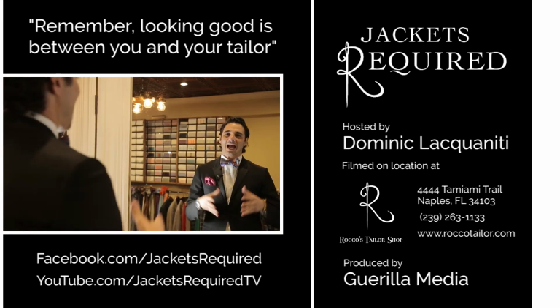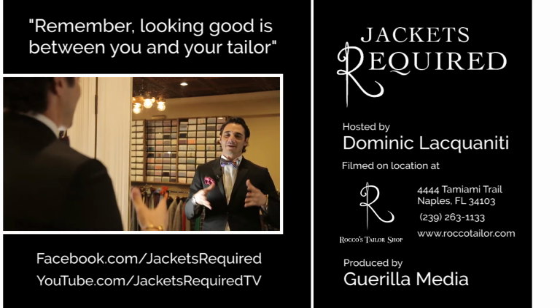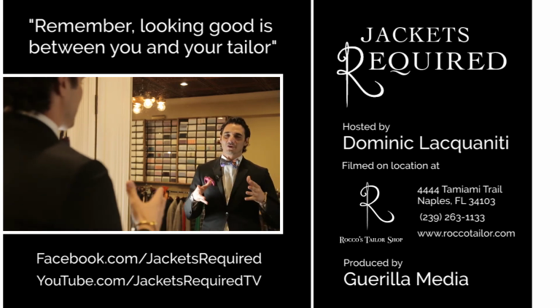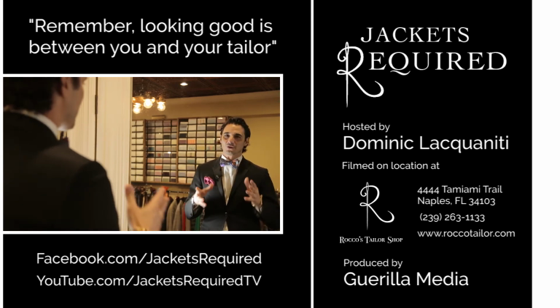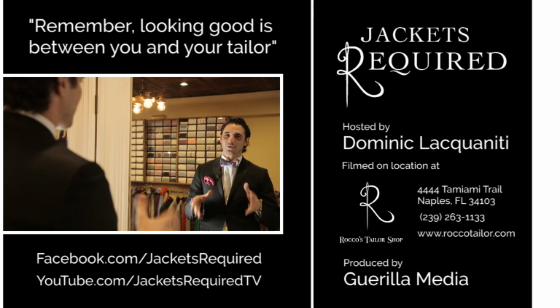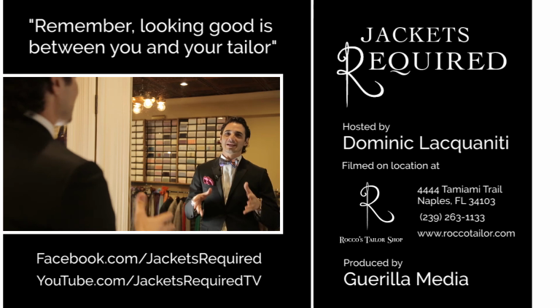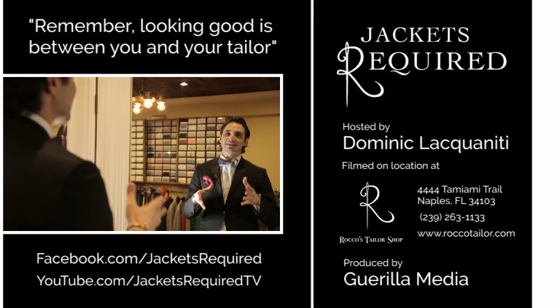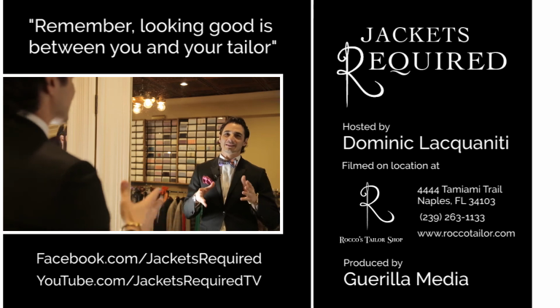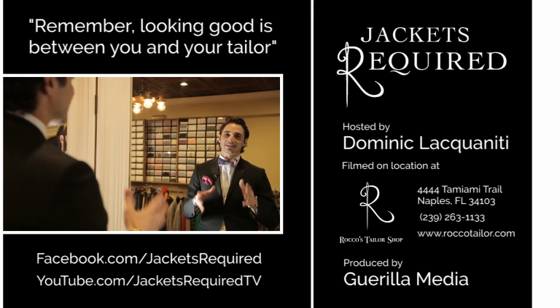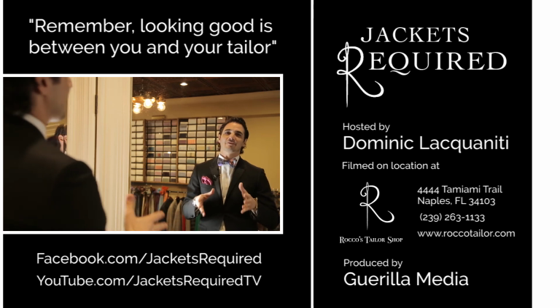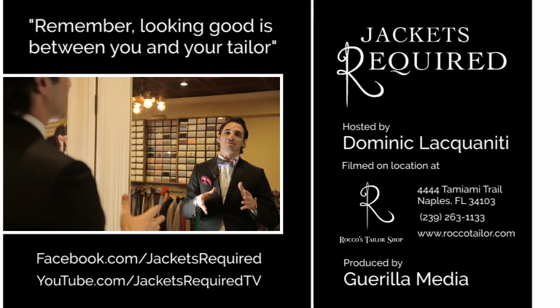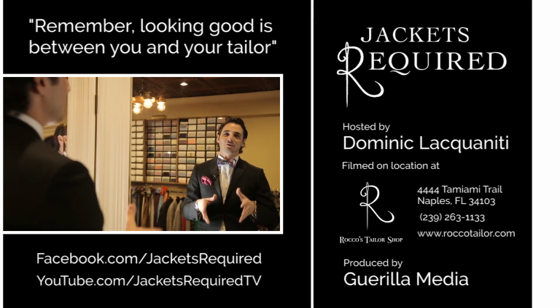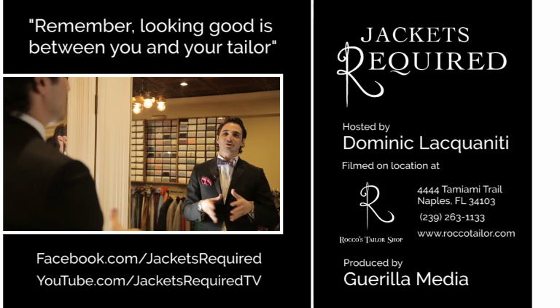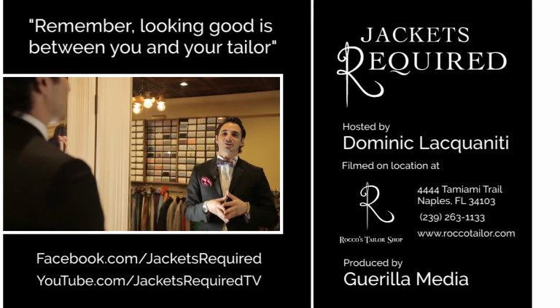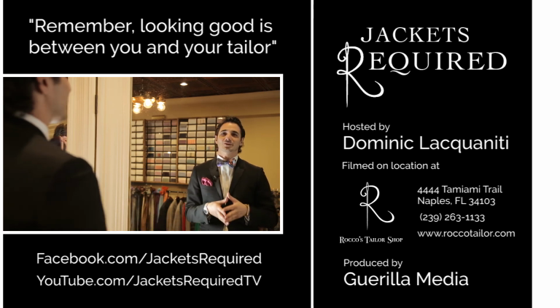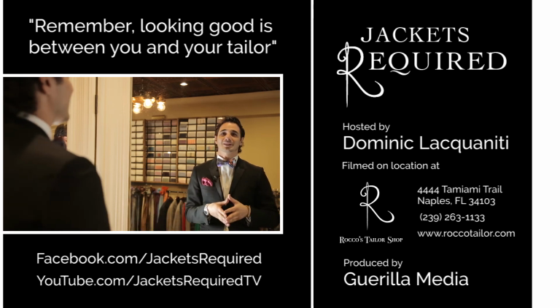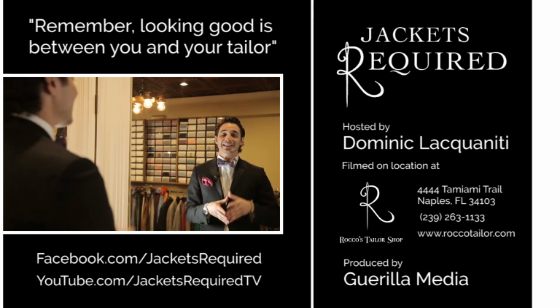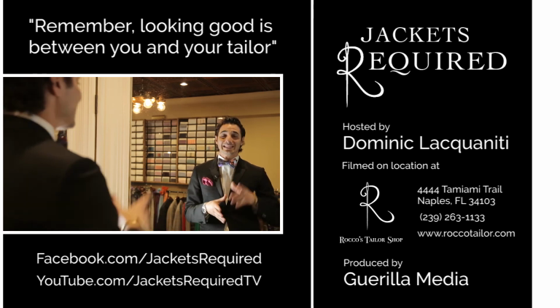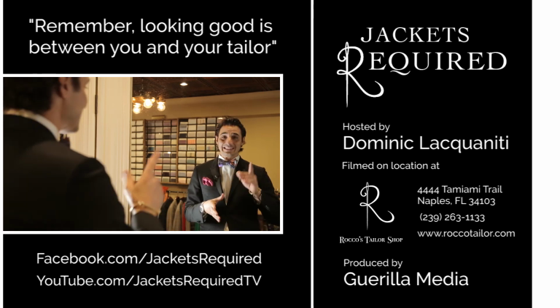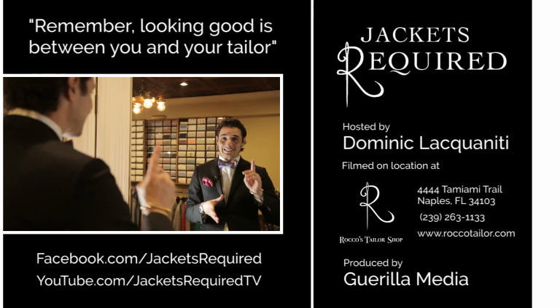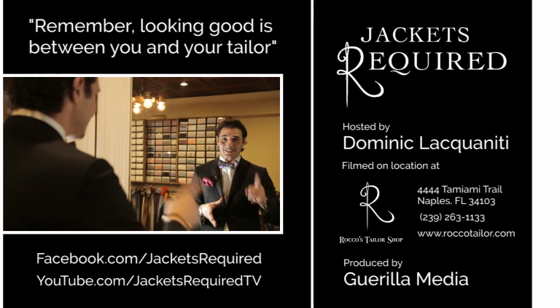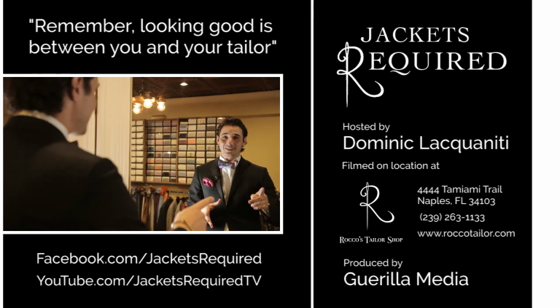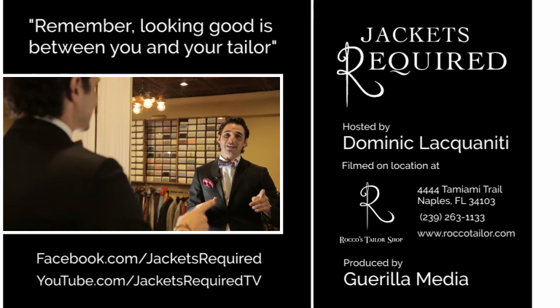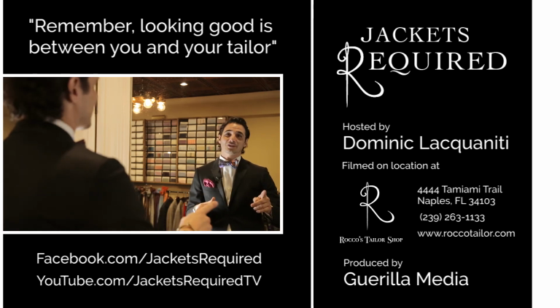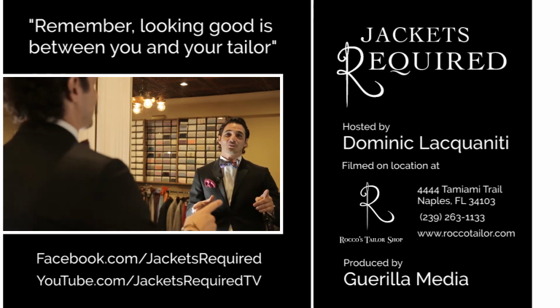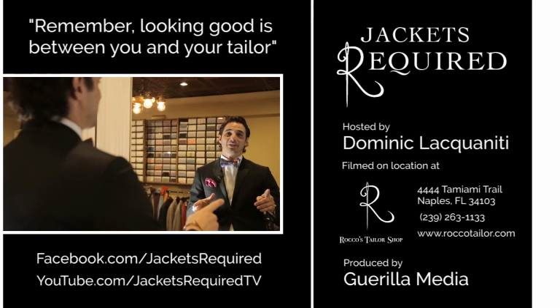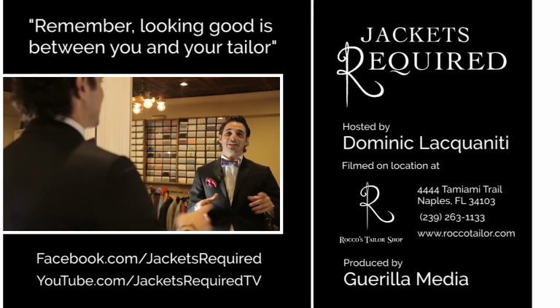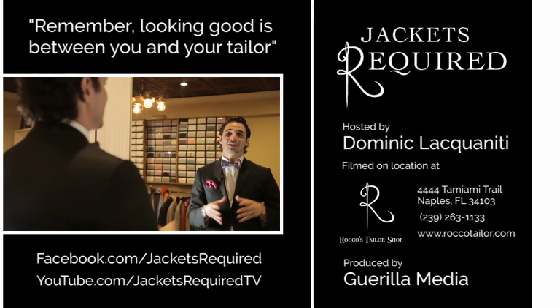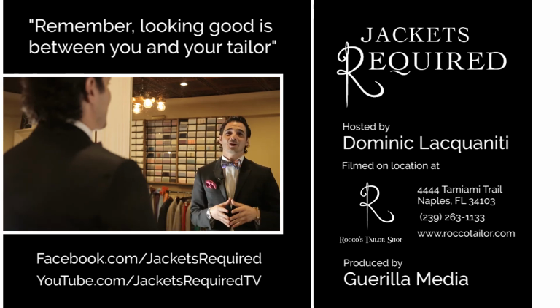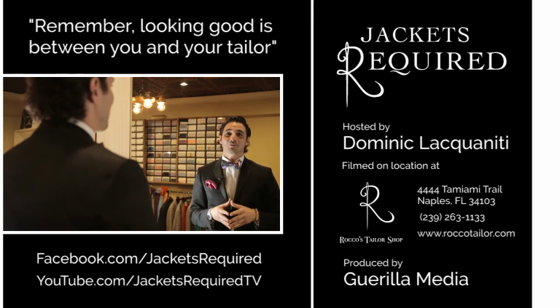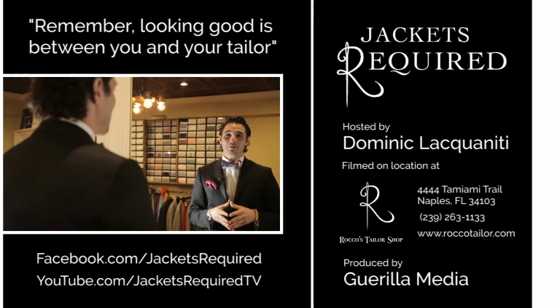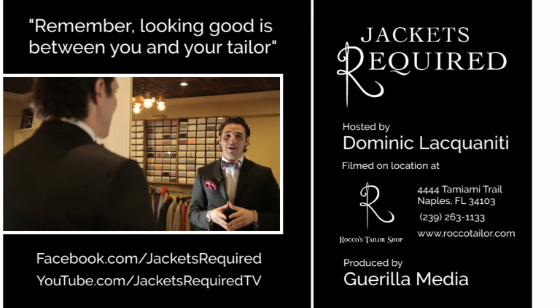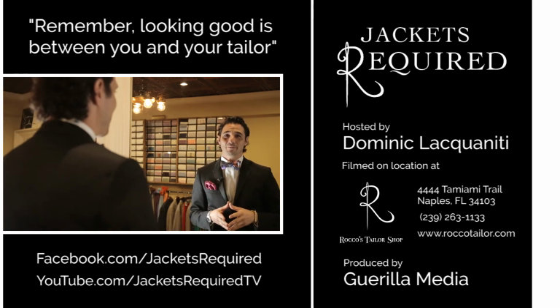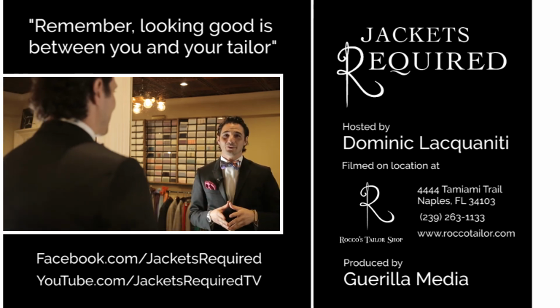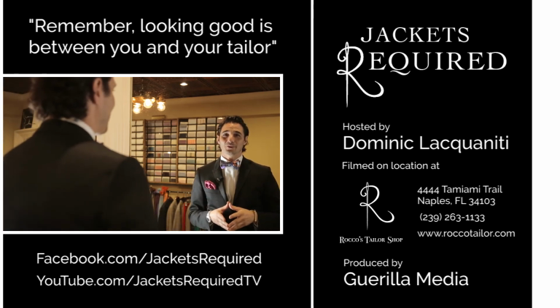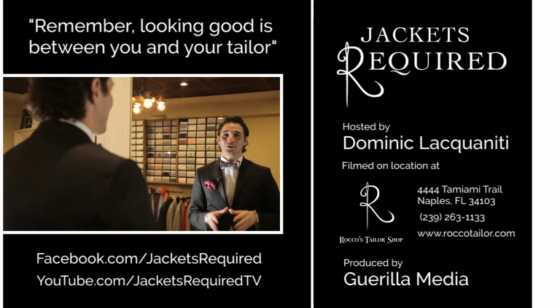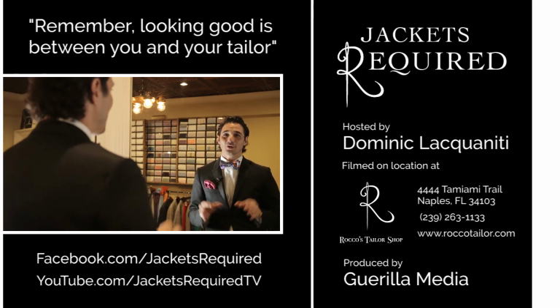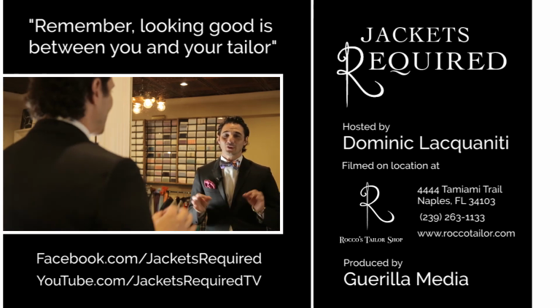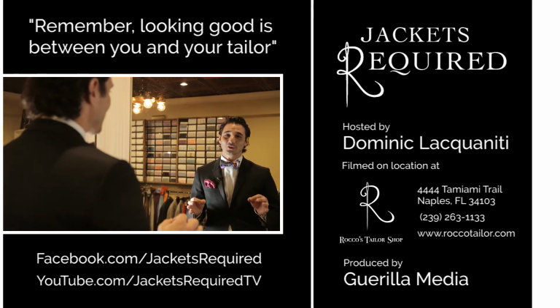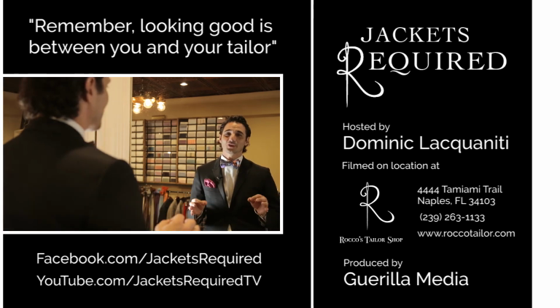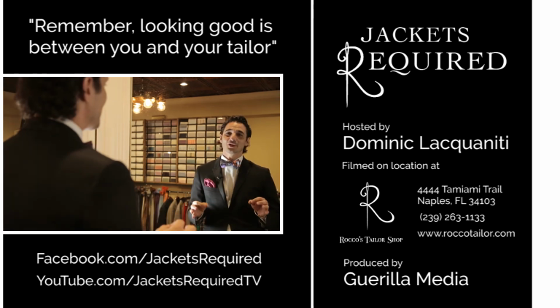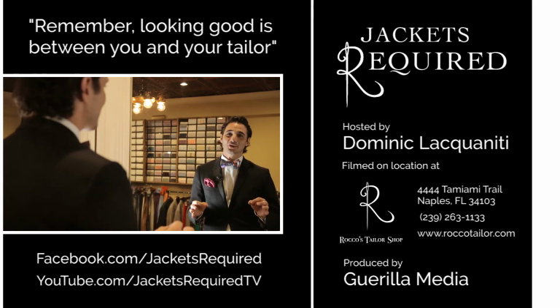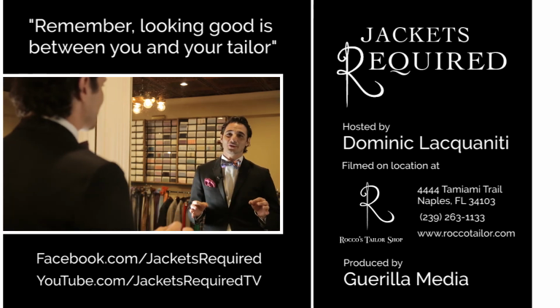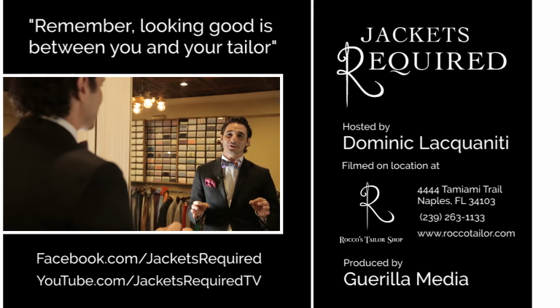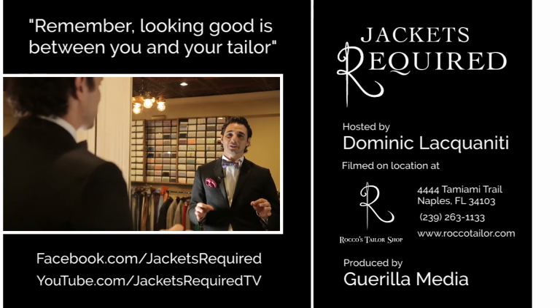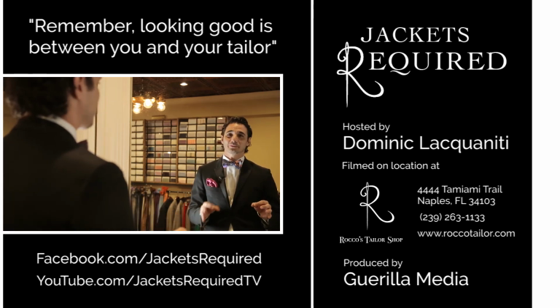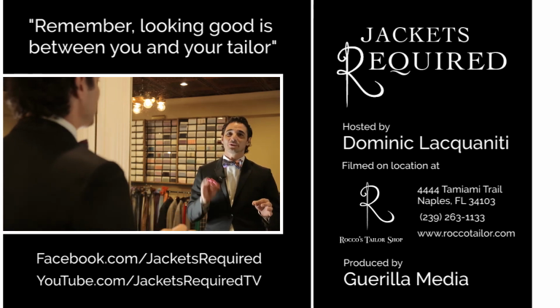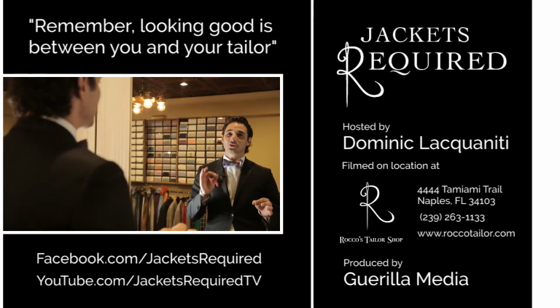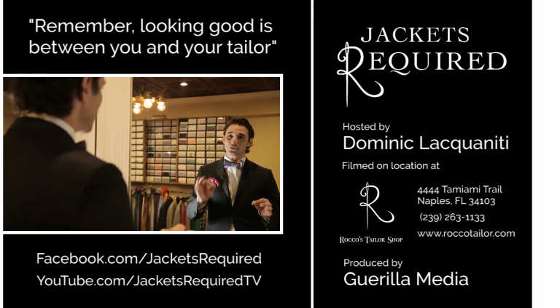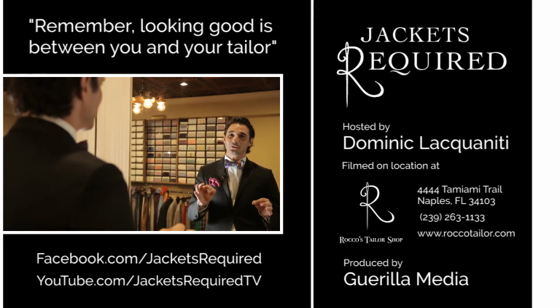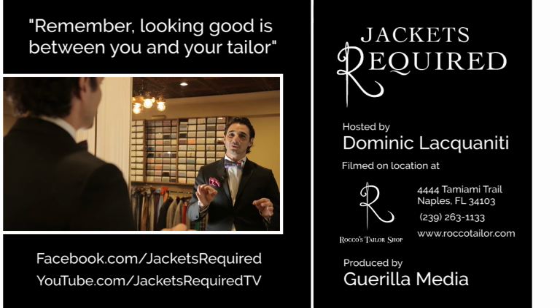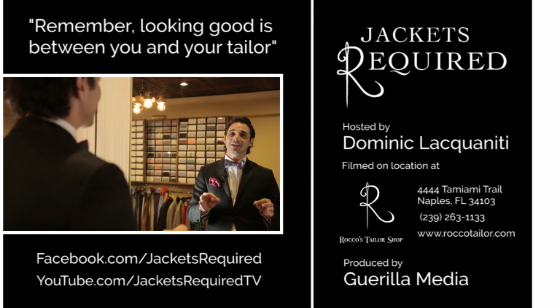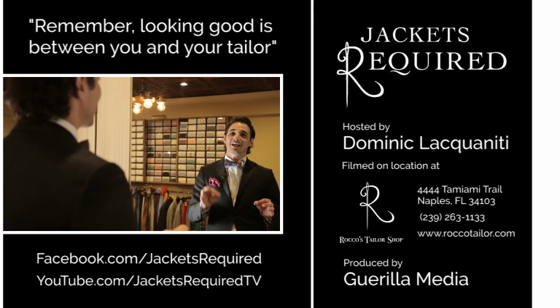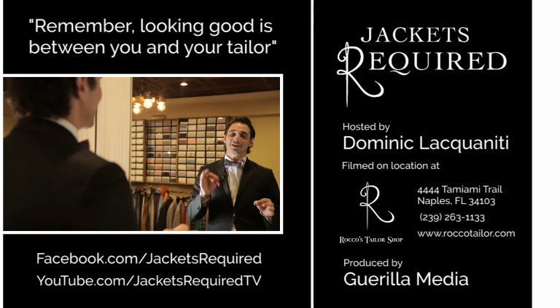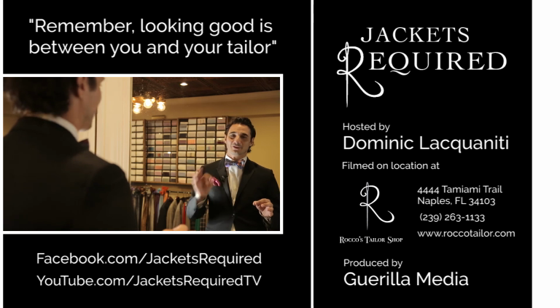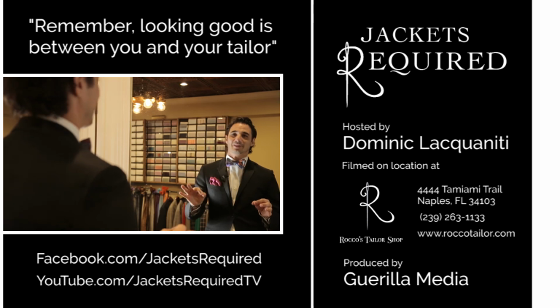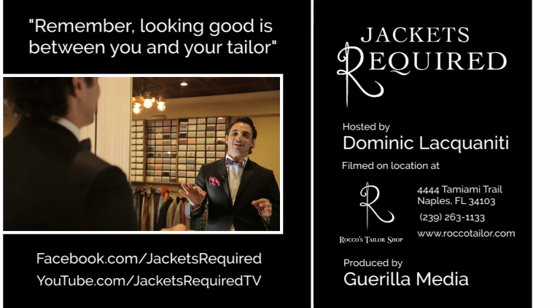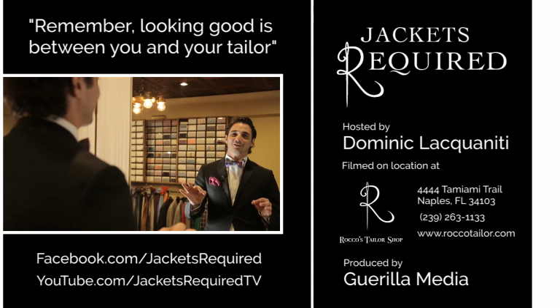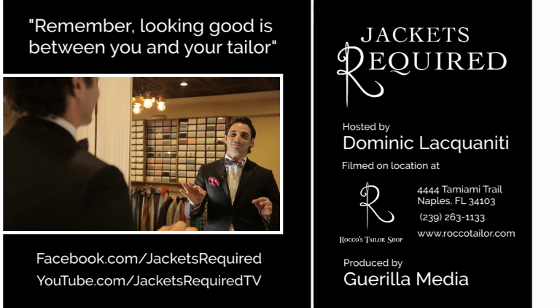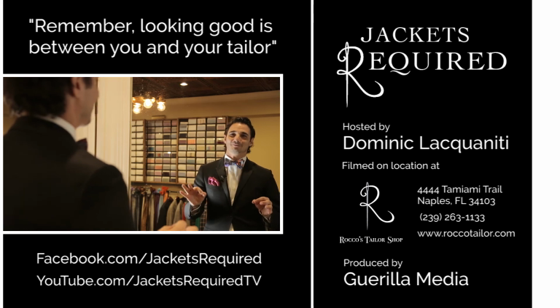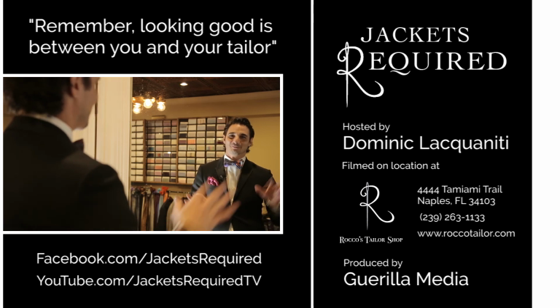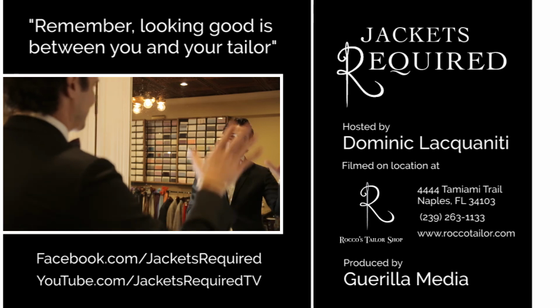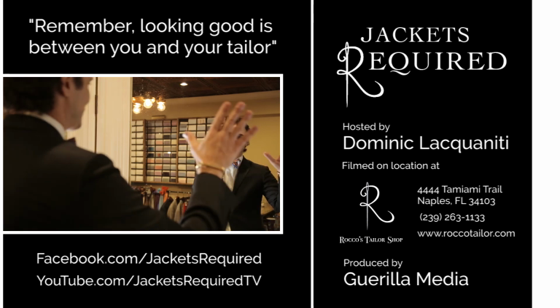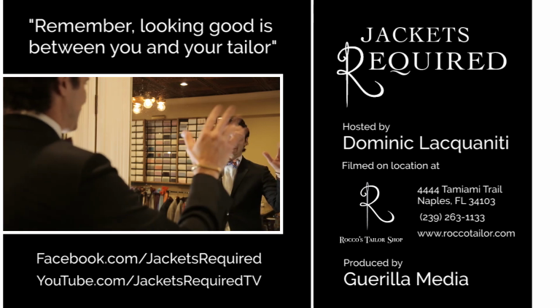Have a great, safe New Year's. See you next week. Remember, looking good is between you and your tailor. Ciao.